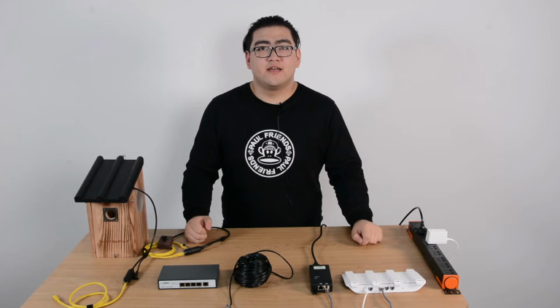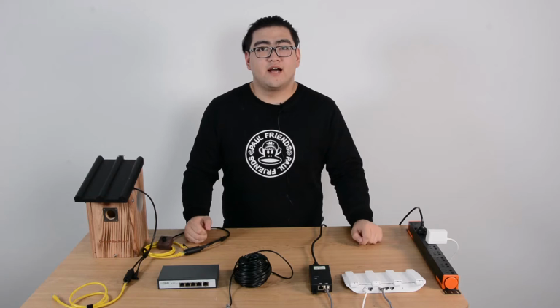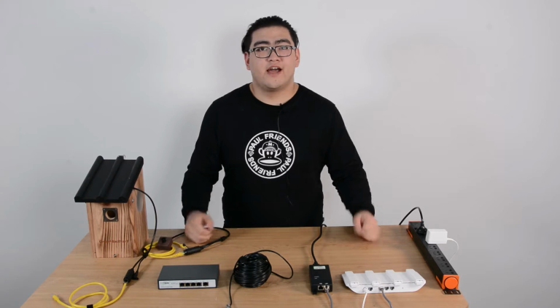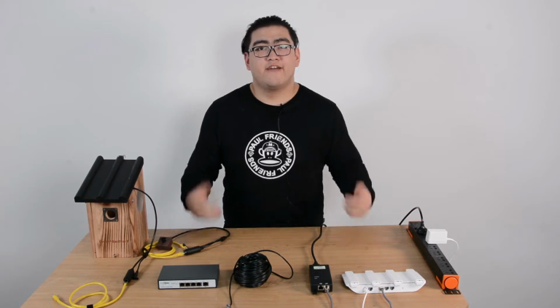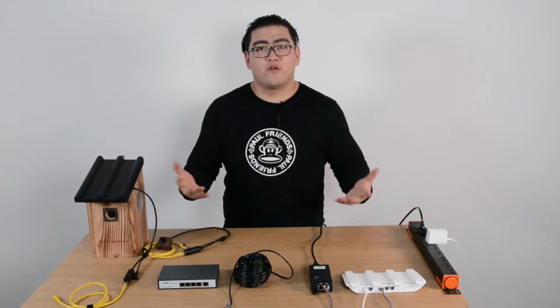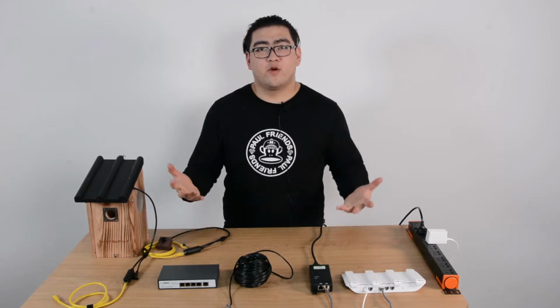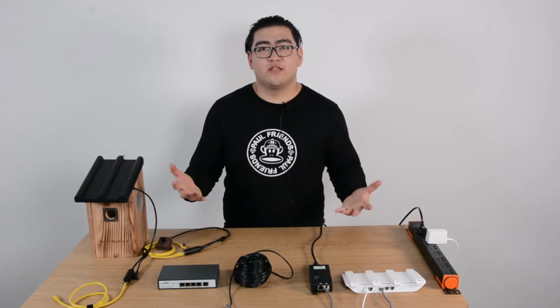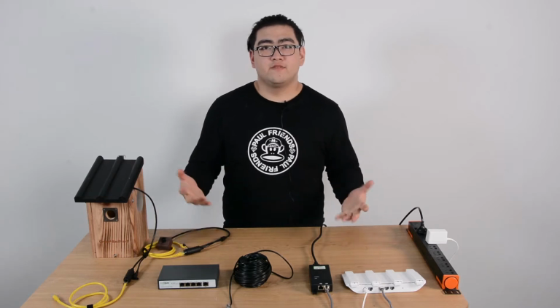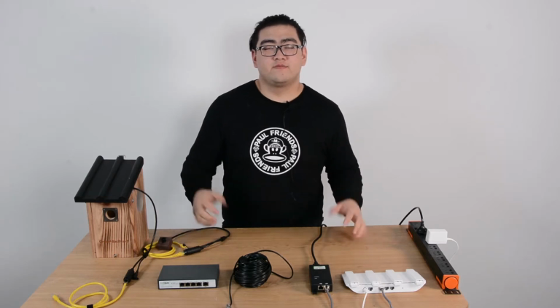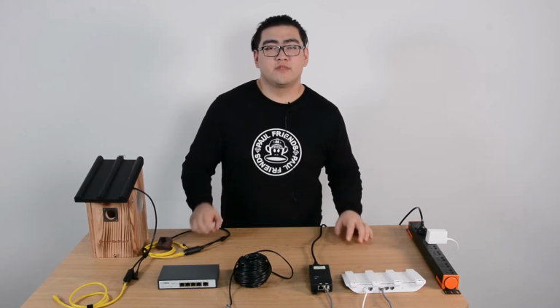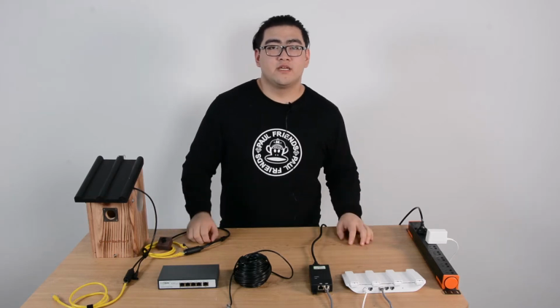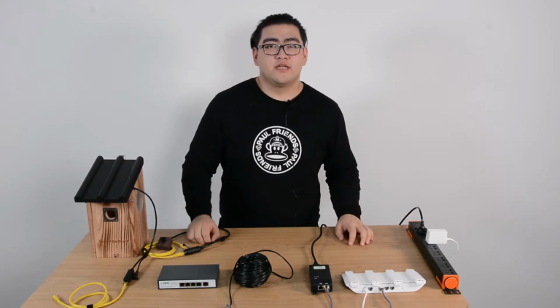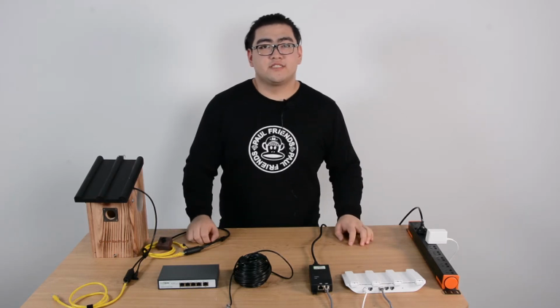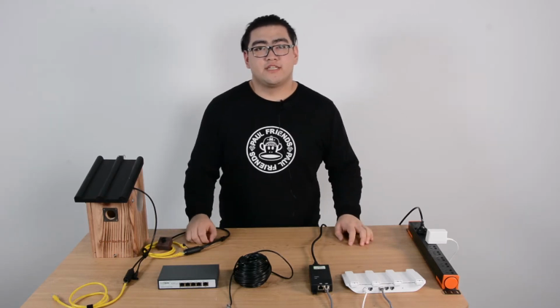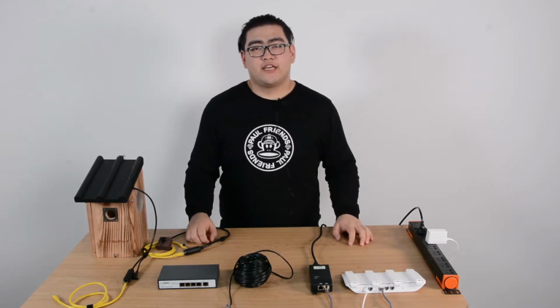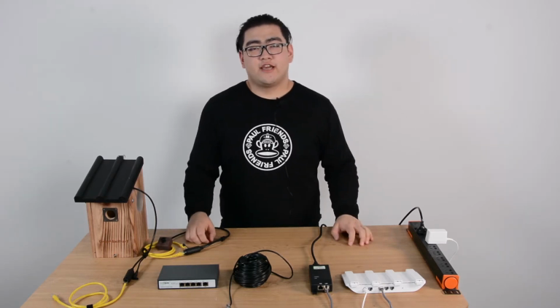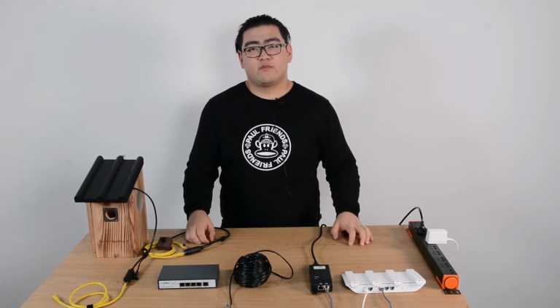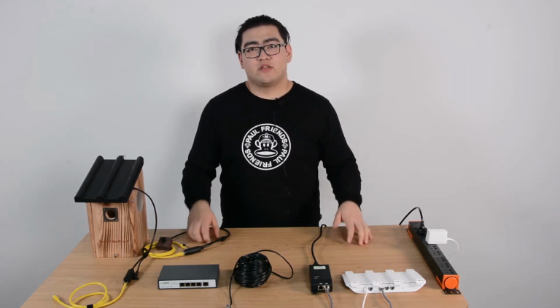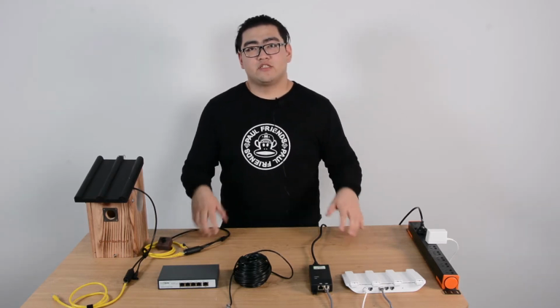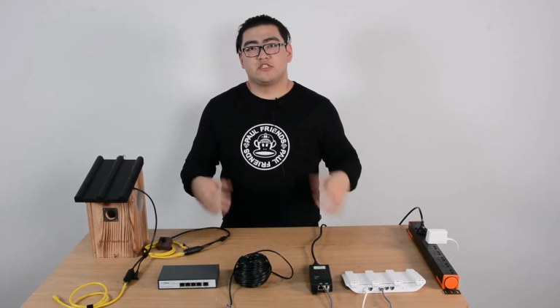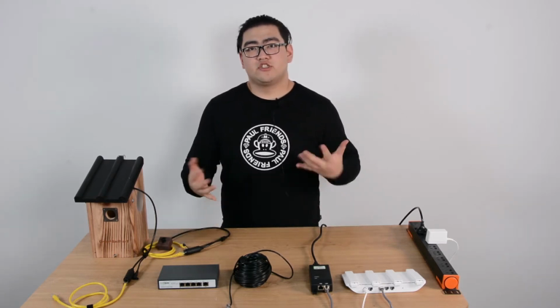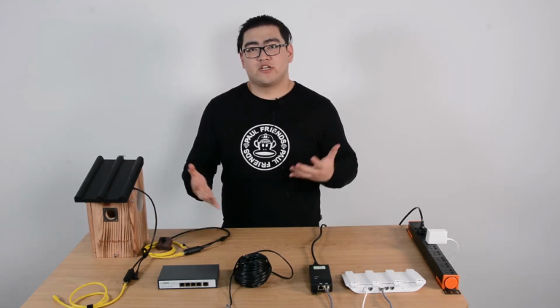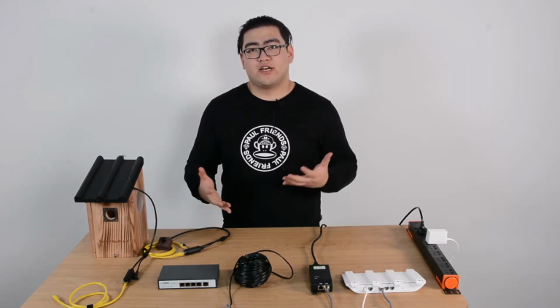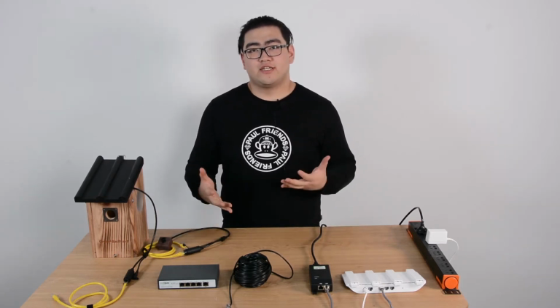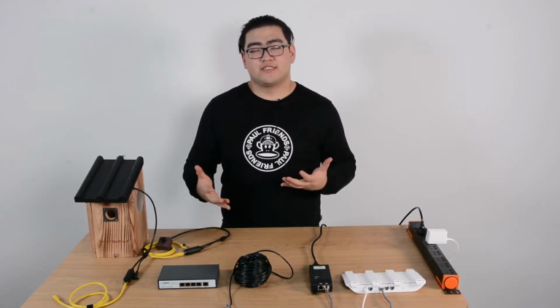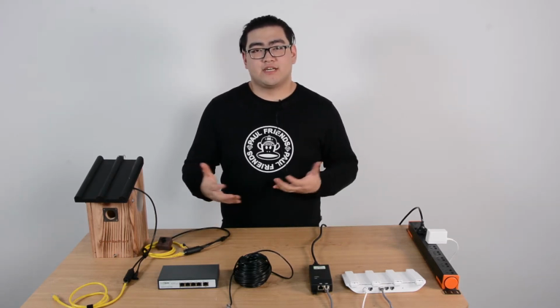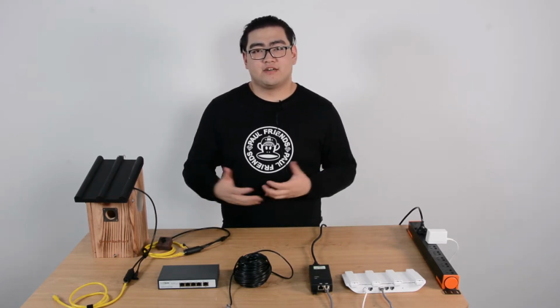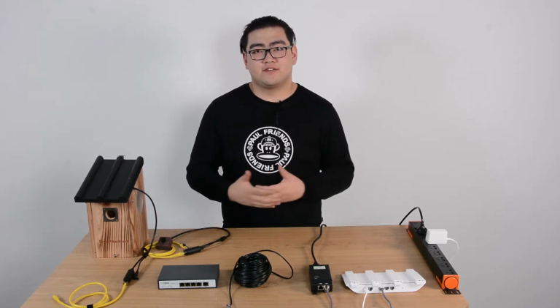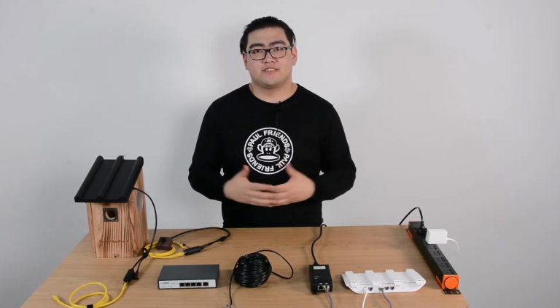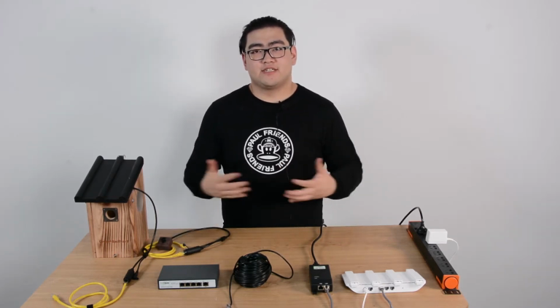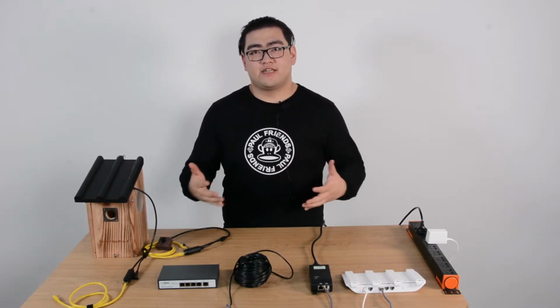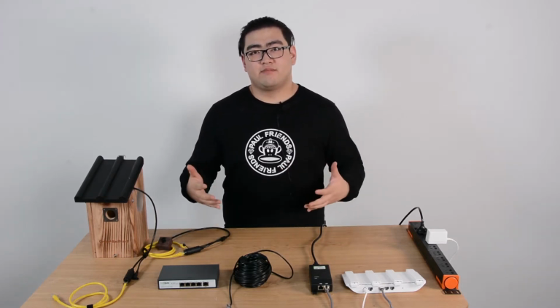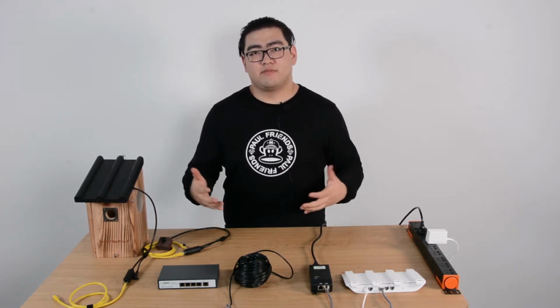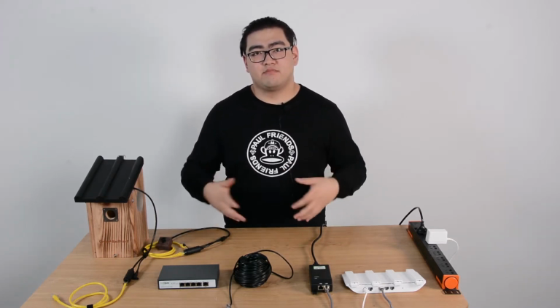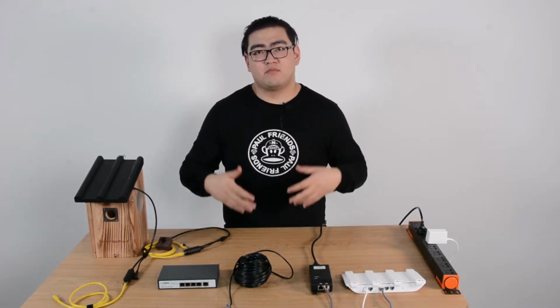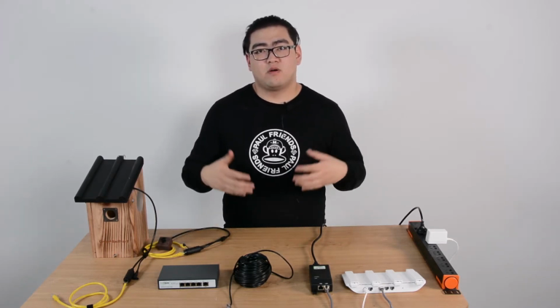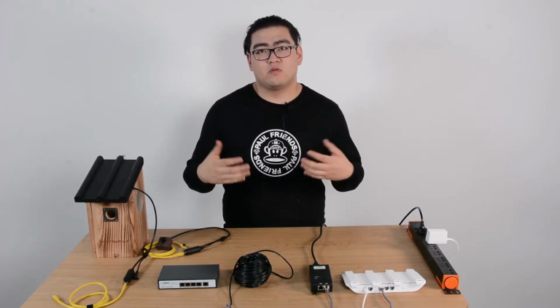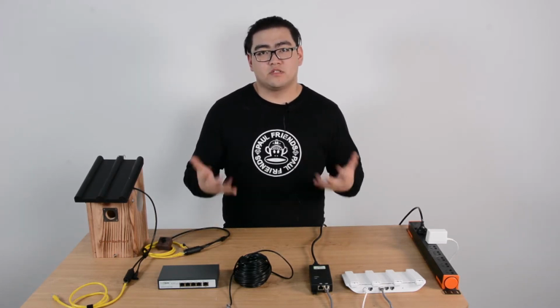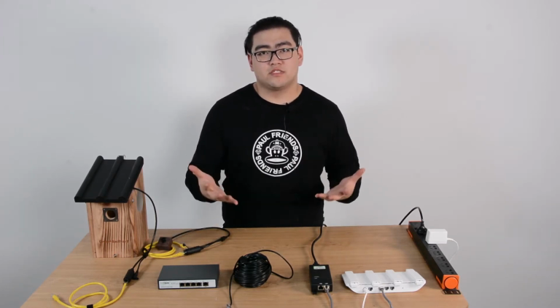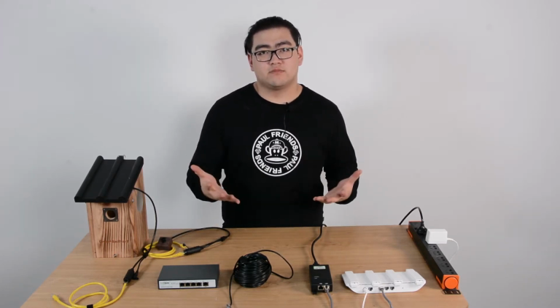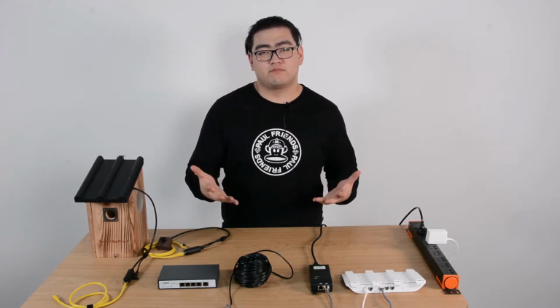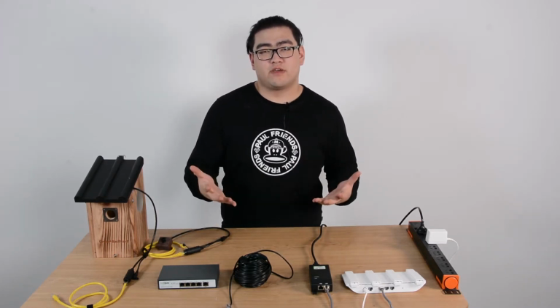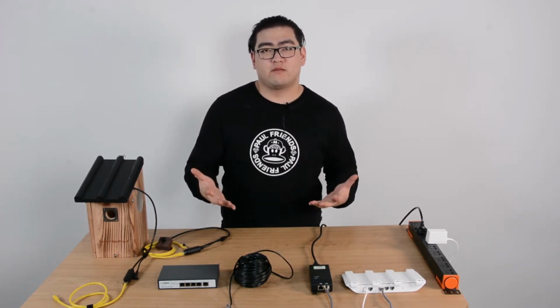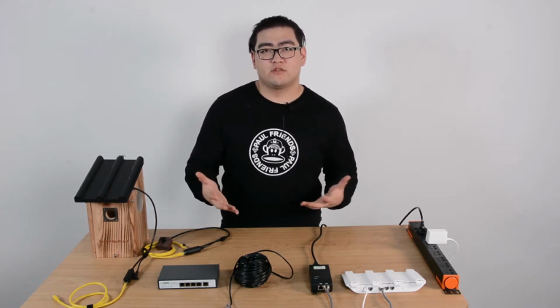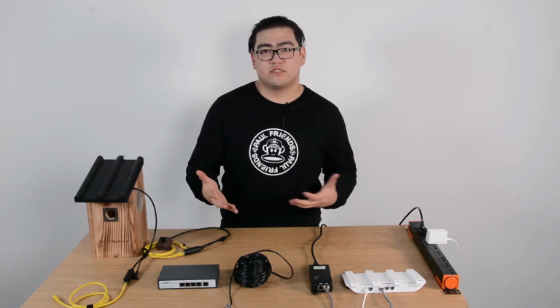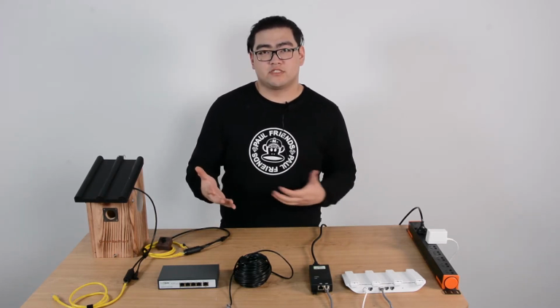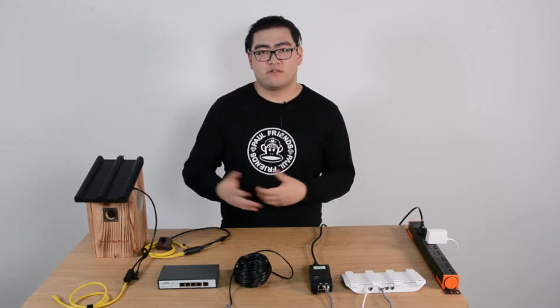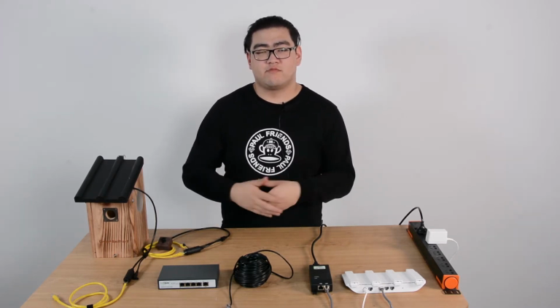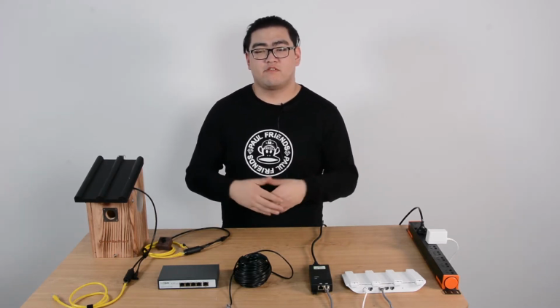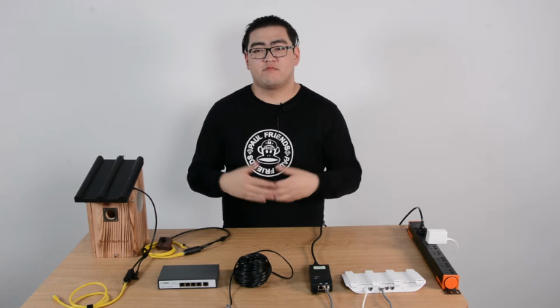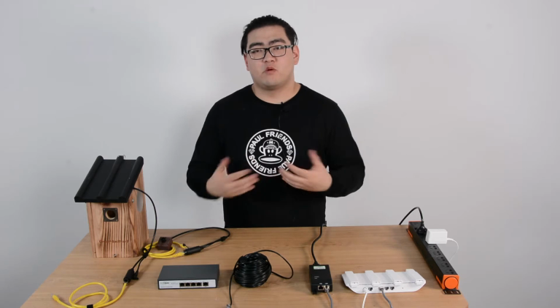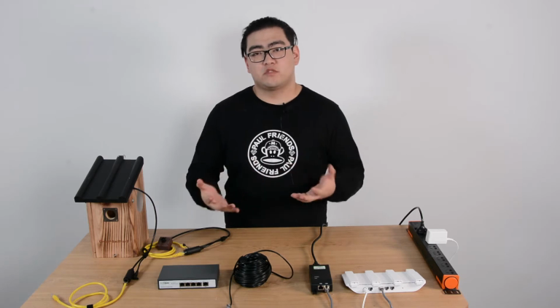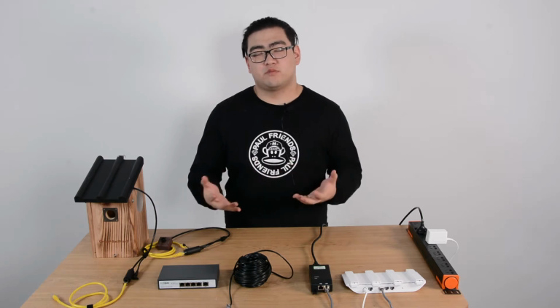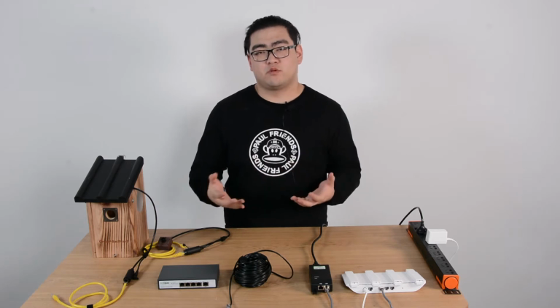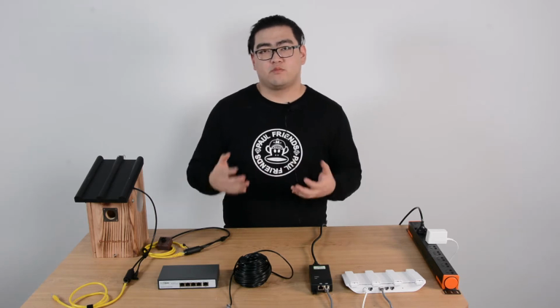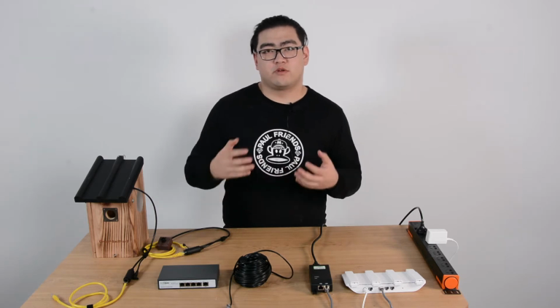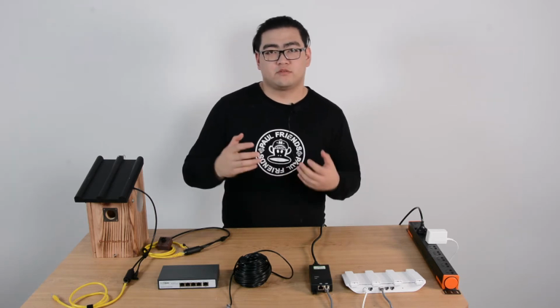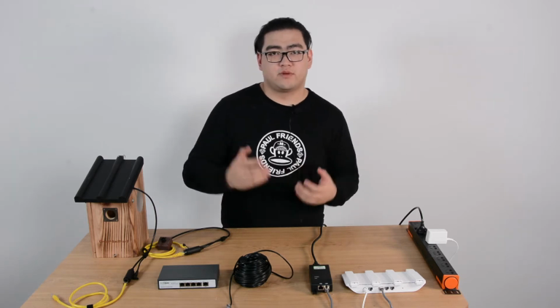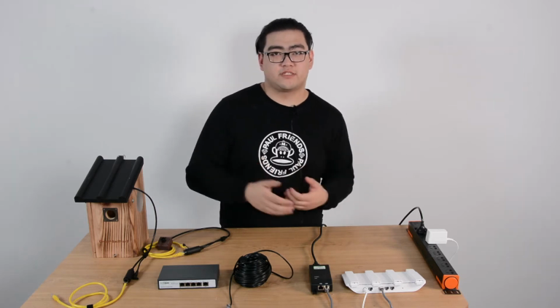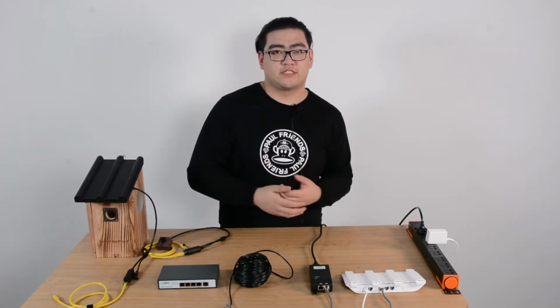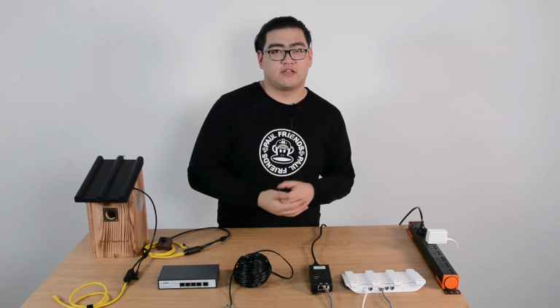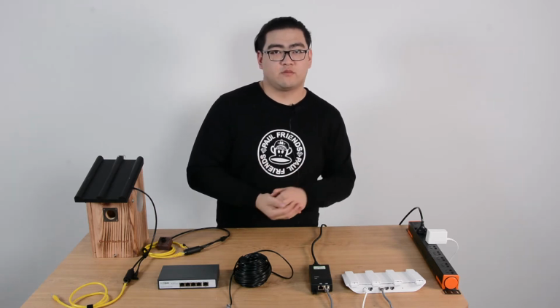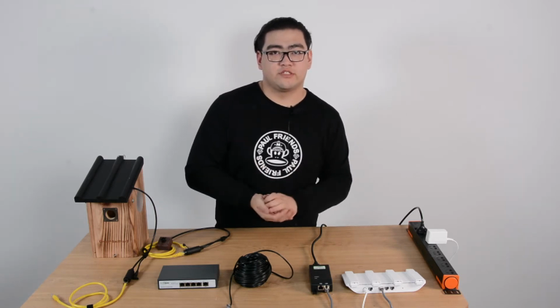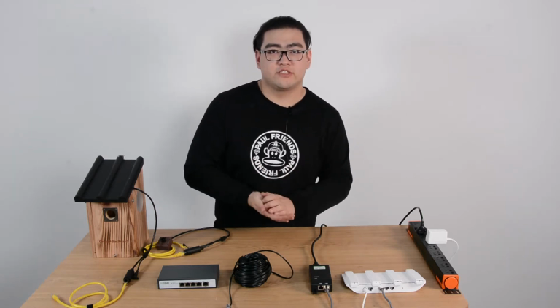Hi everyone, today I'm going to teach you guys how to set up a camera system with multiple bird box cameras.